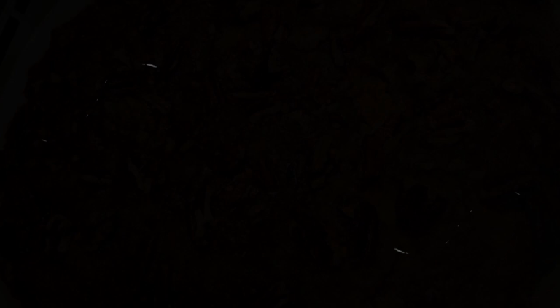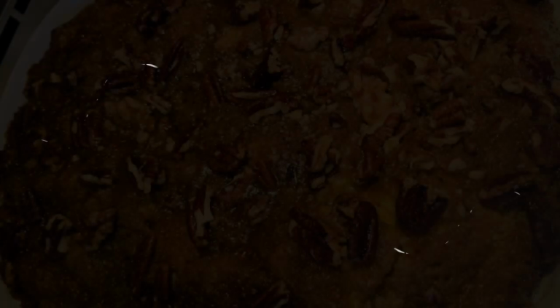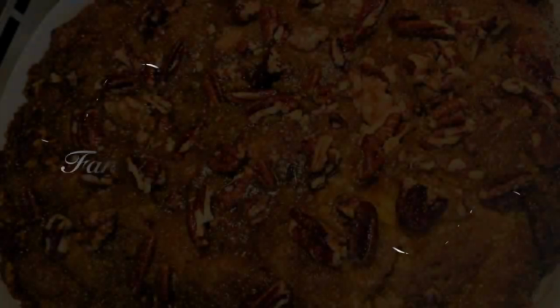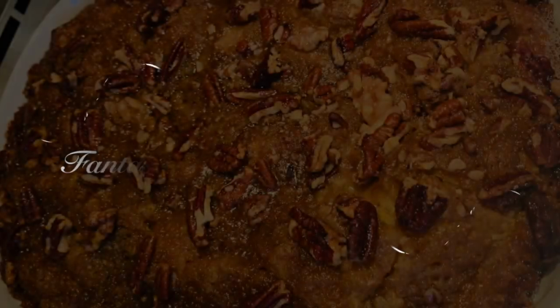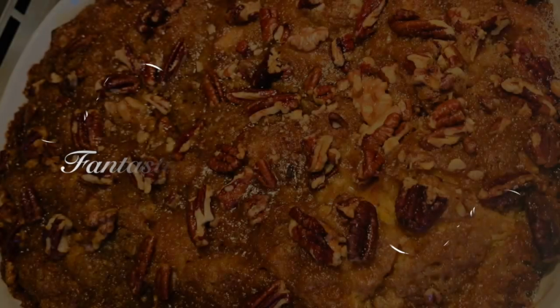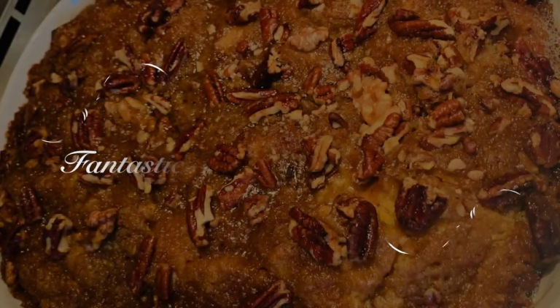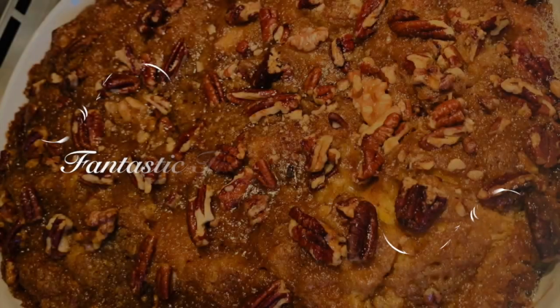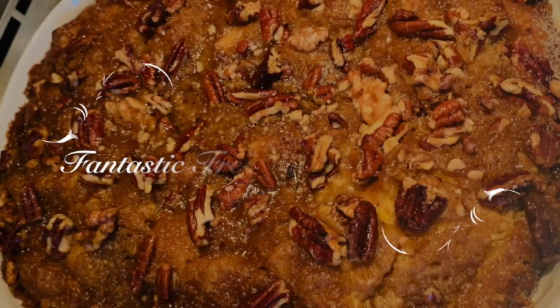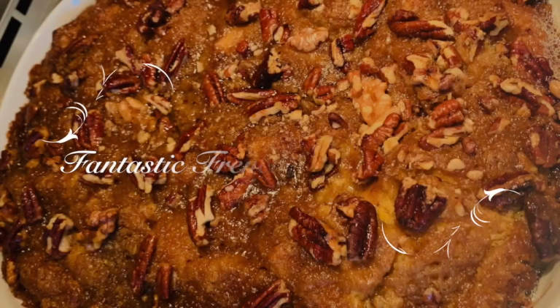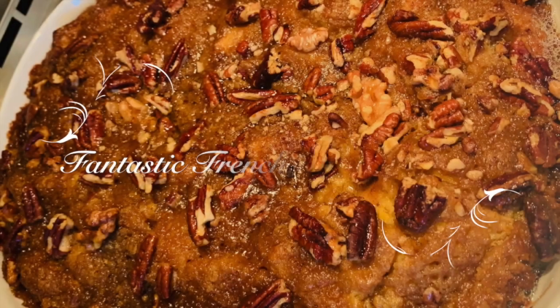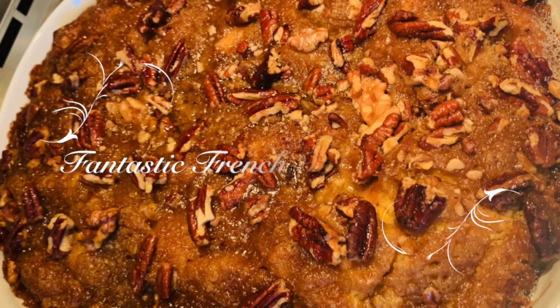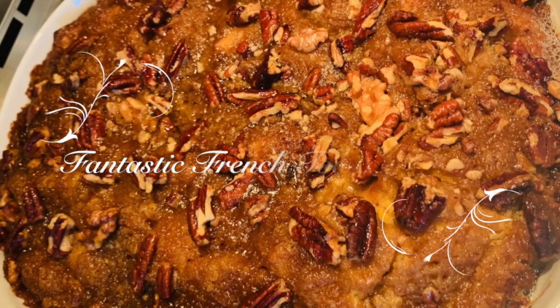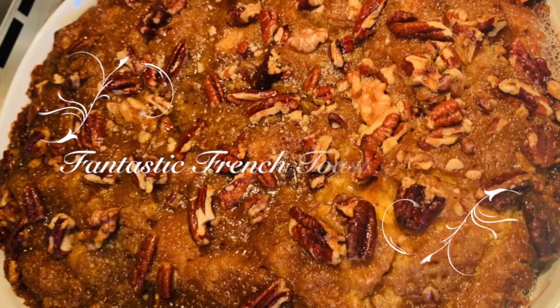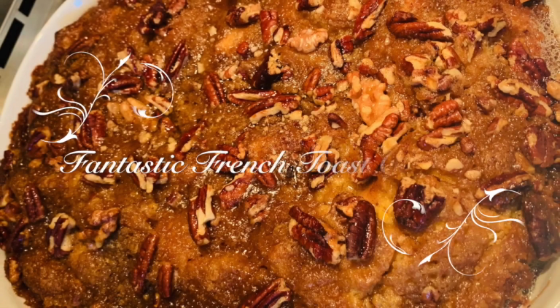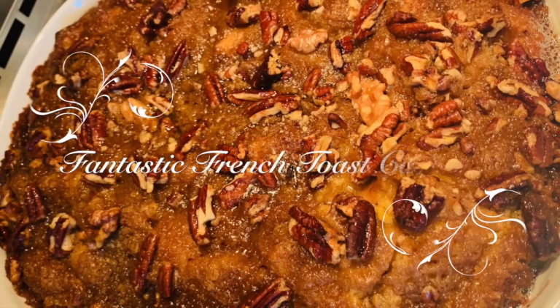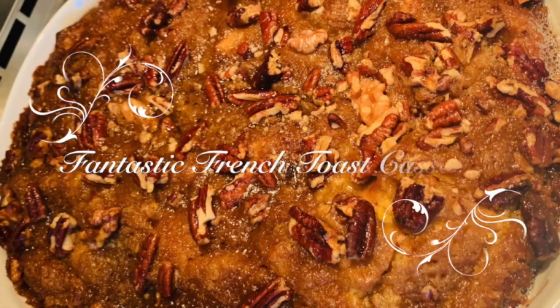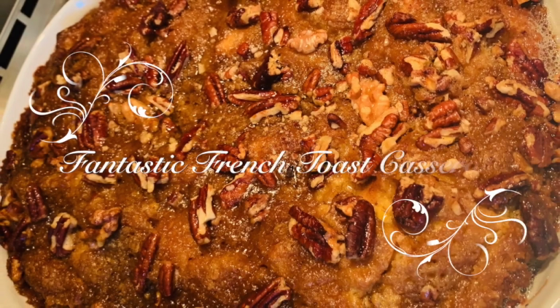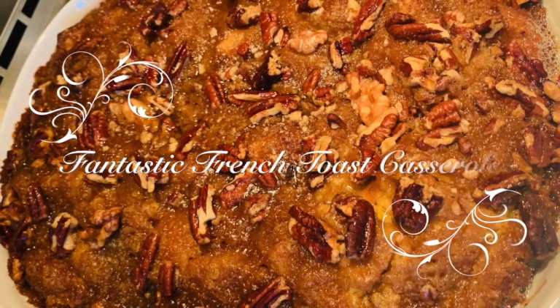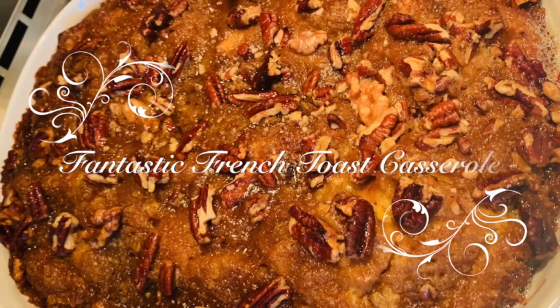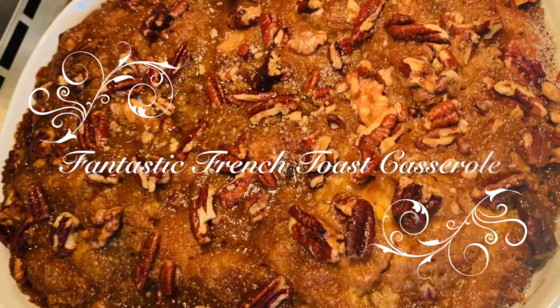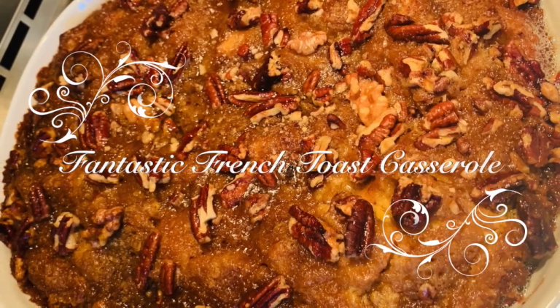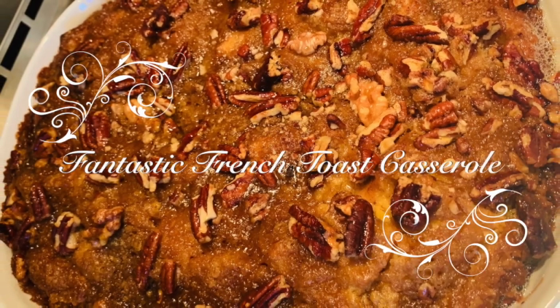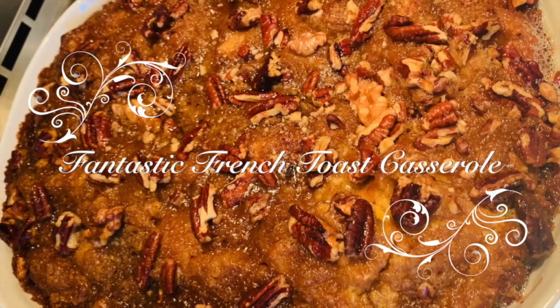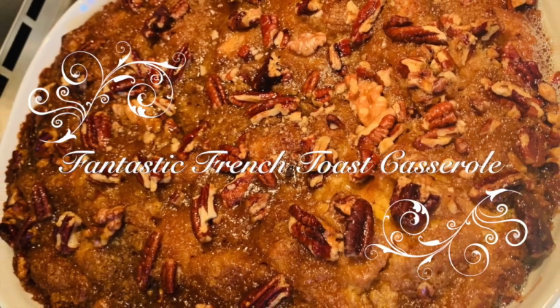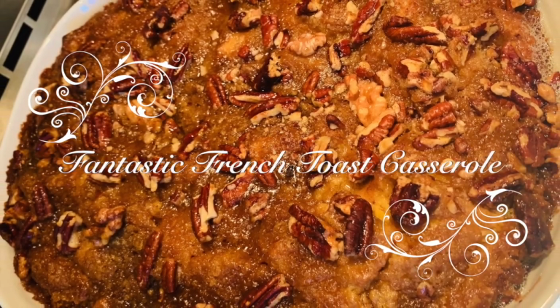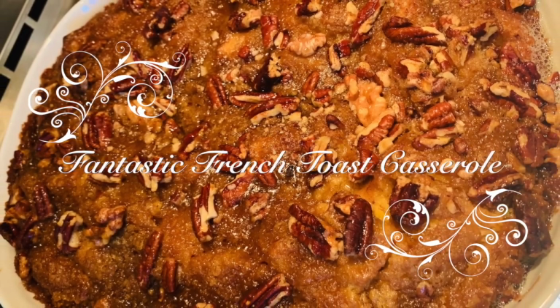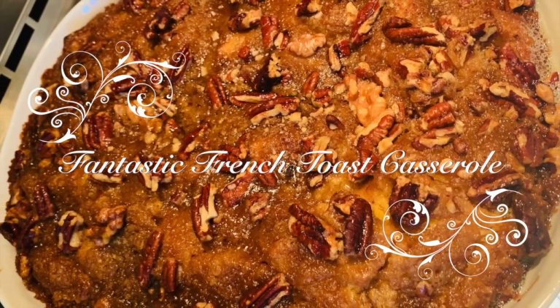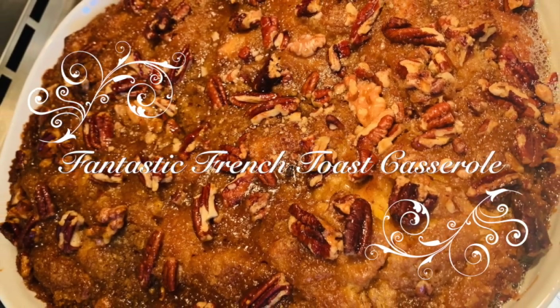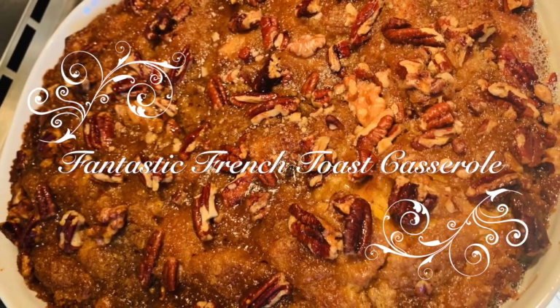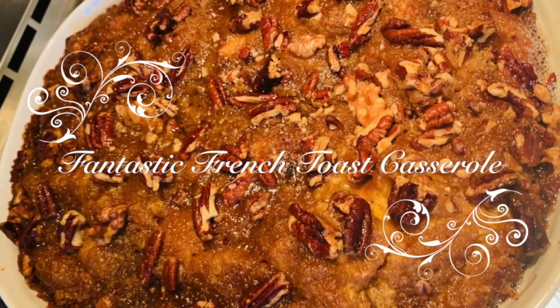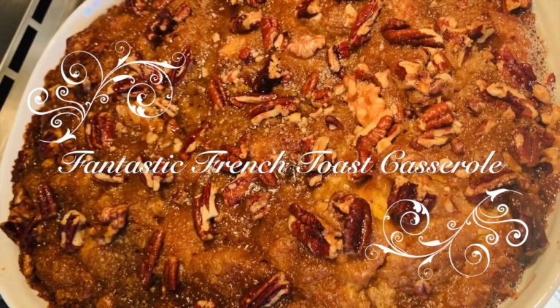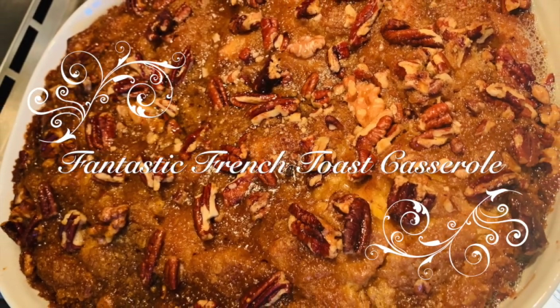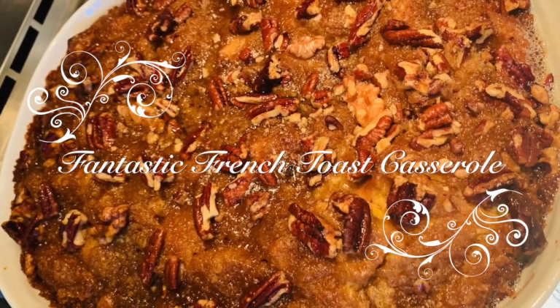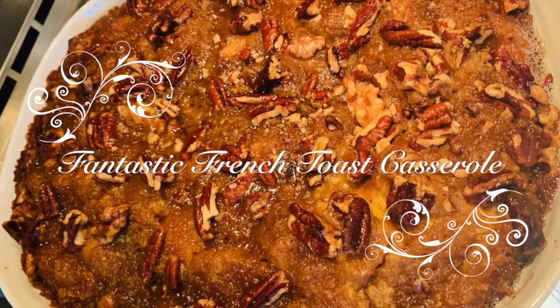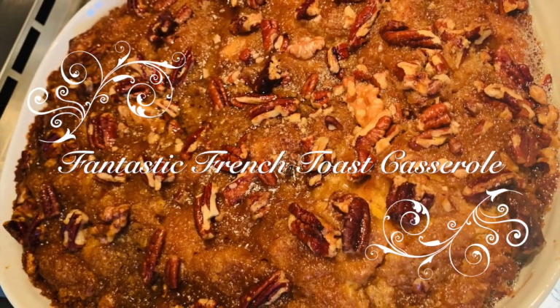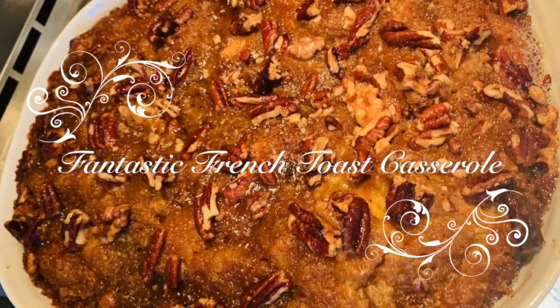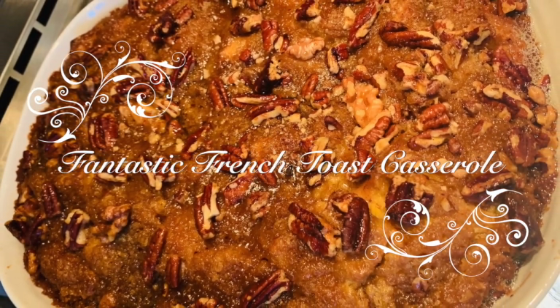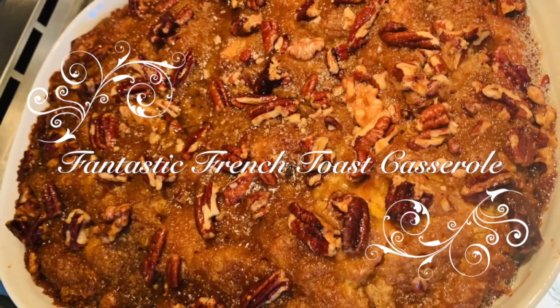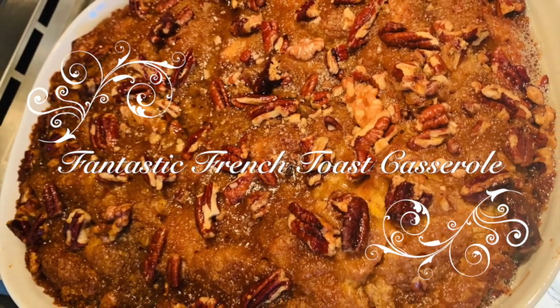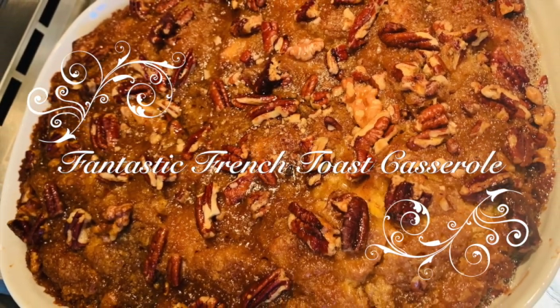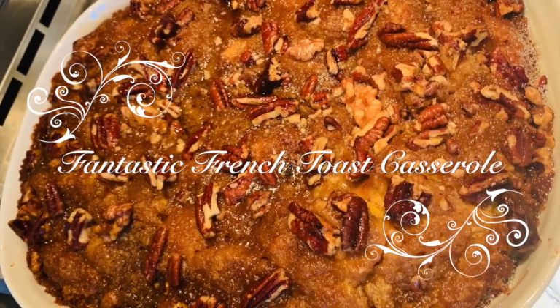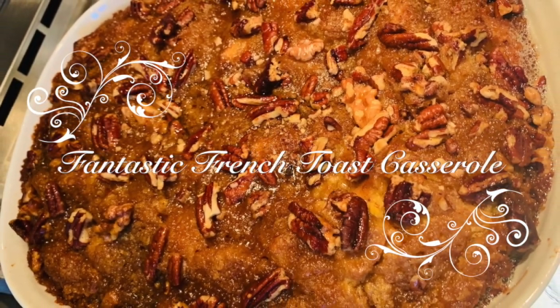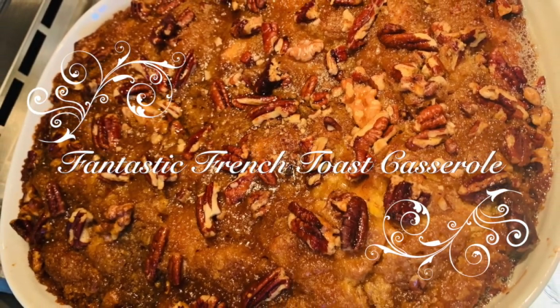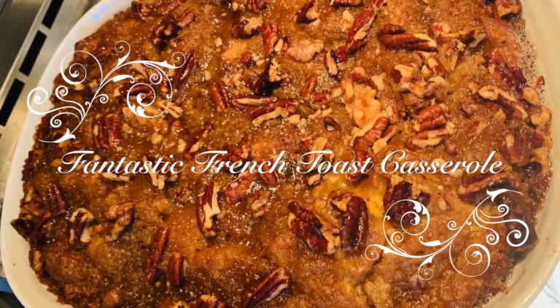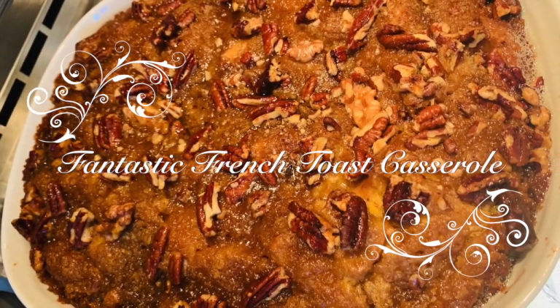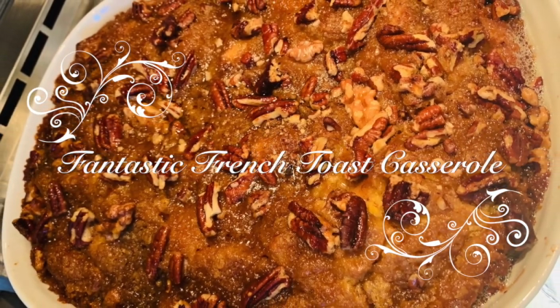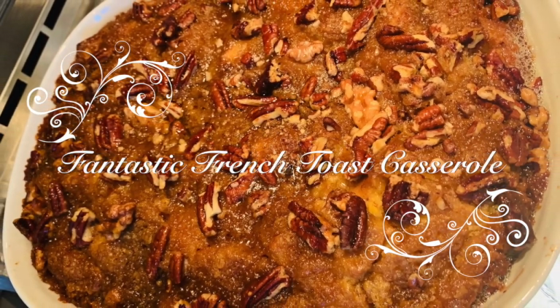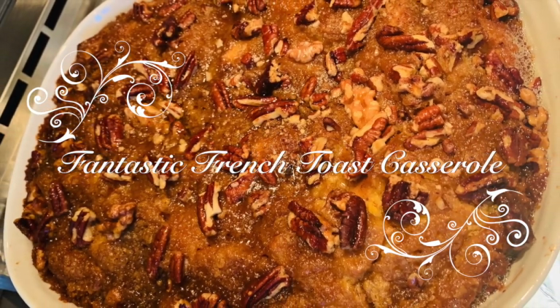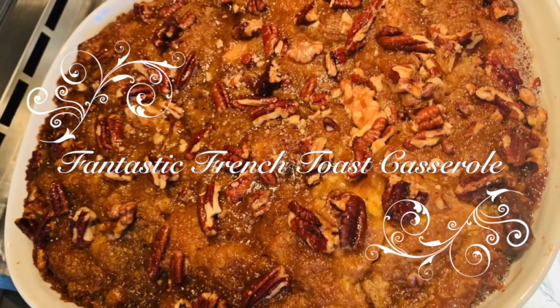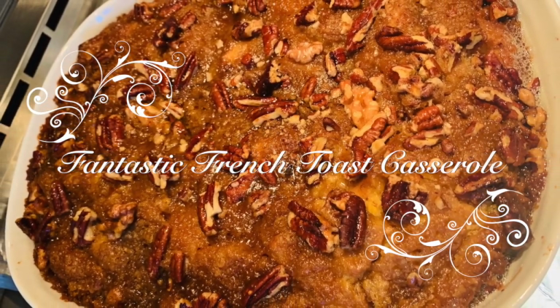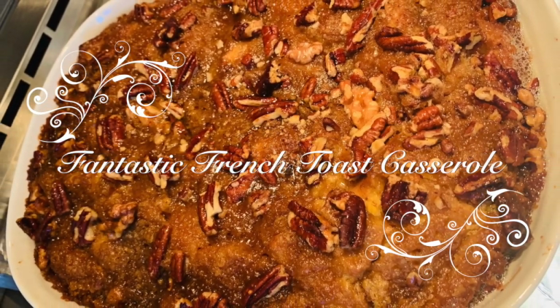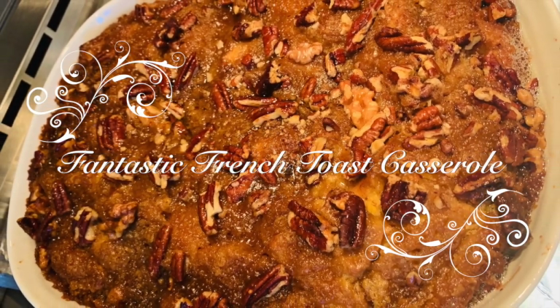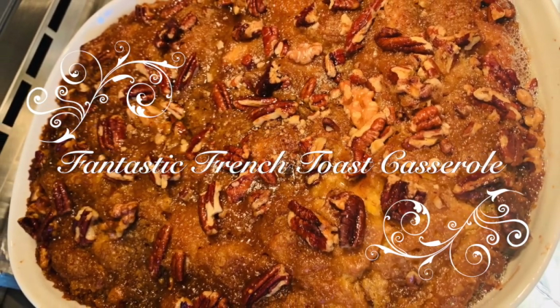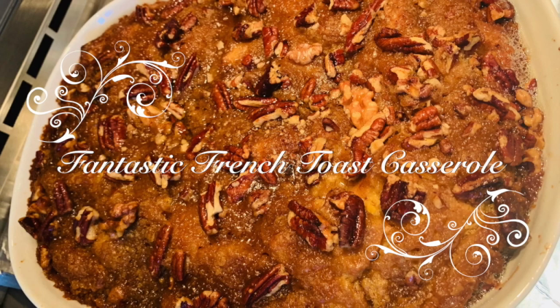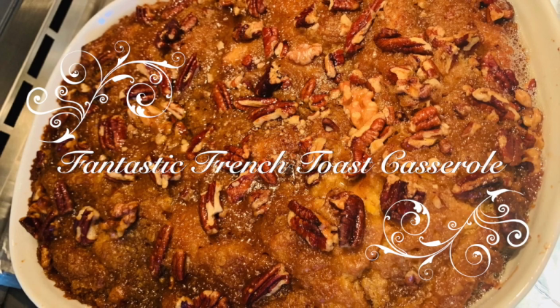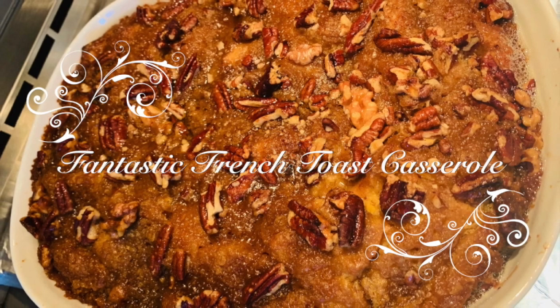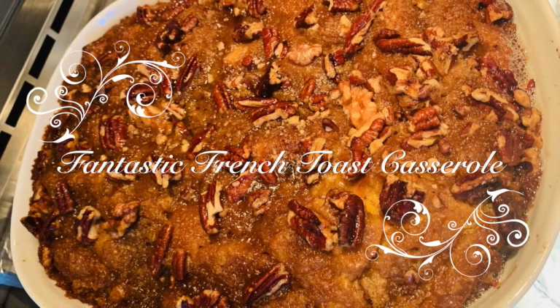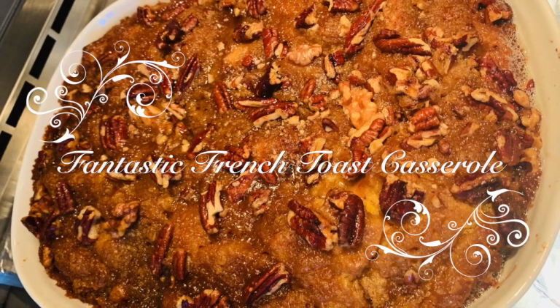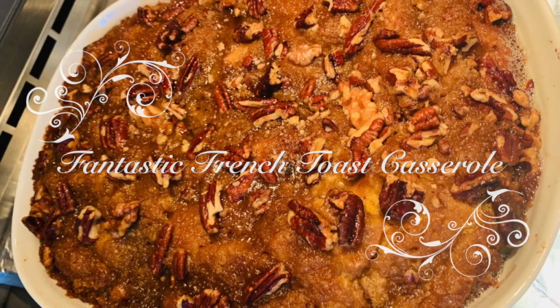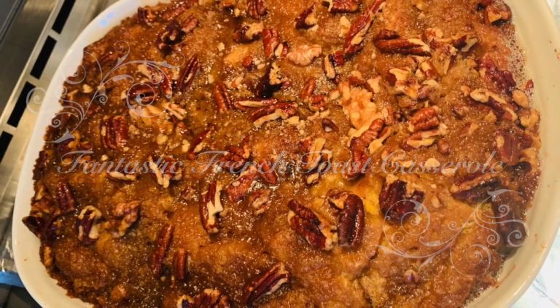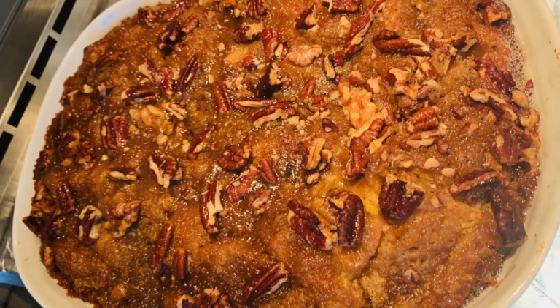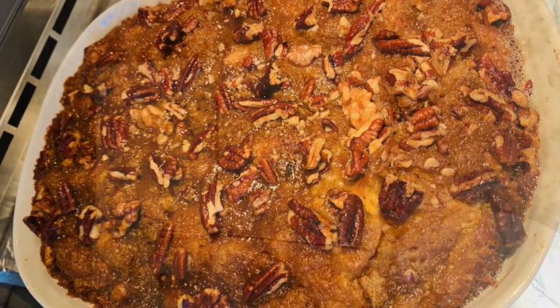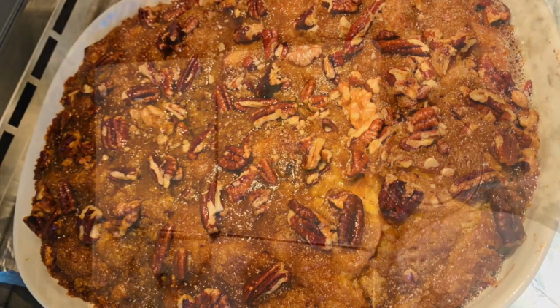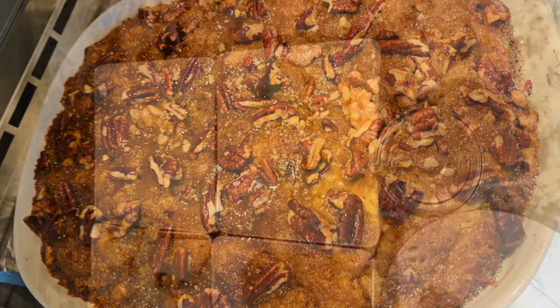Today we'll be making some fantastic French toast casserole, which is essentially a baked version of French toast.